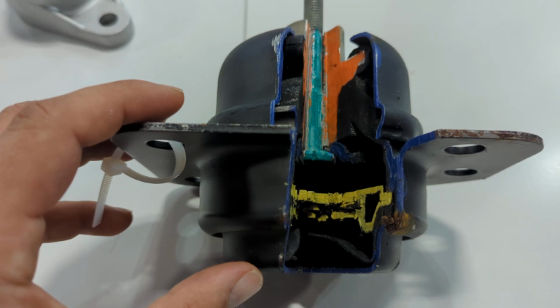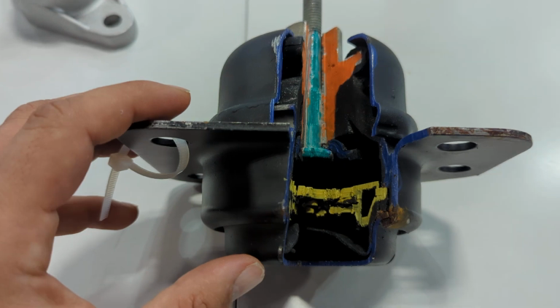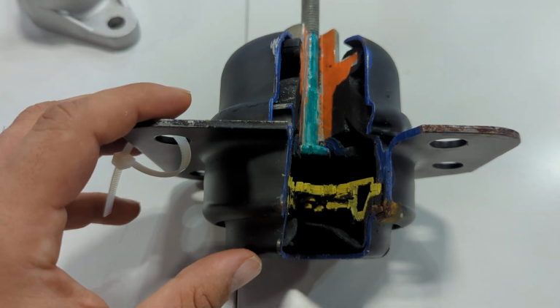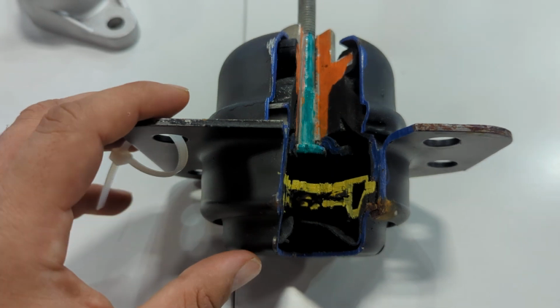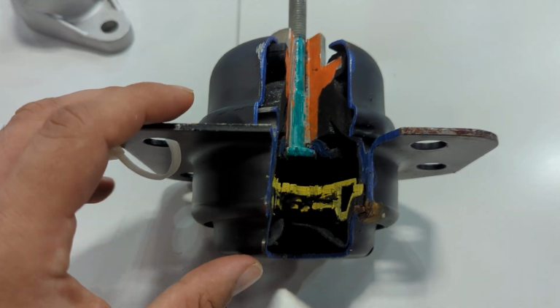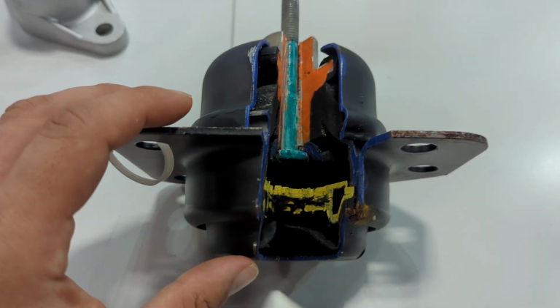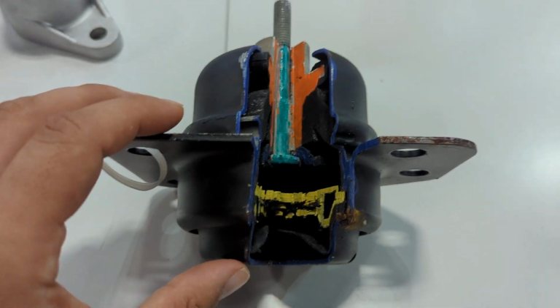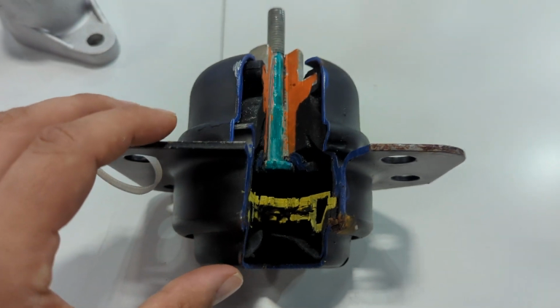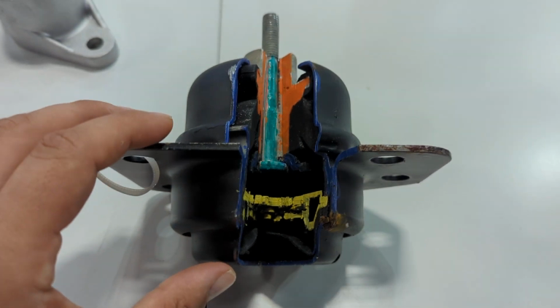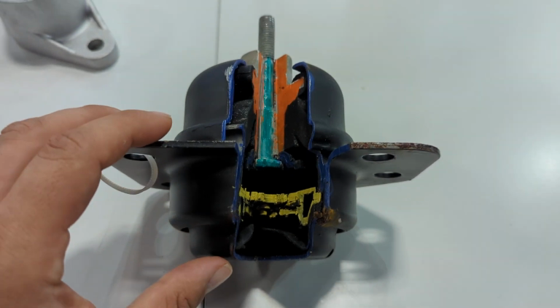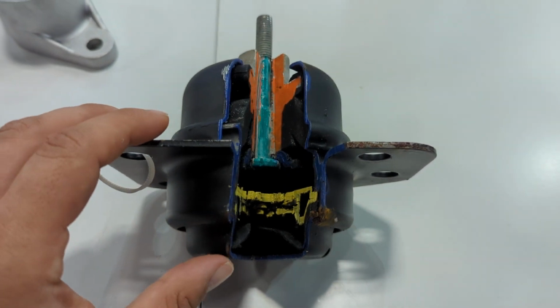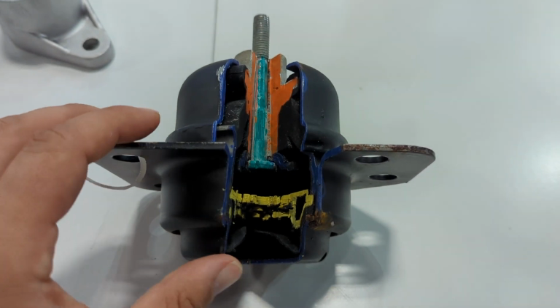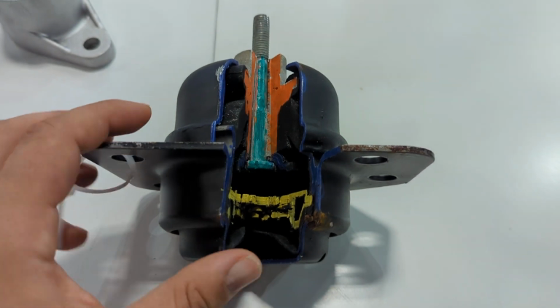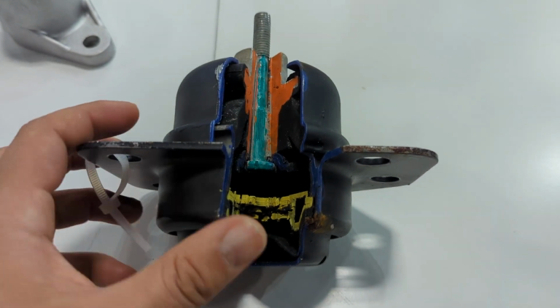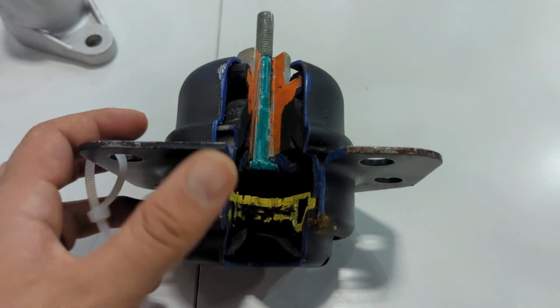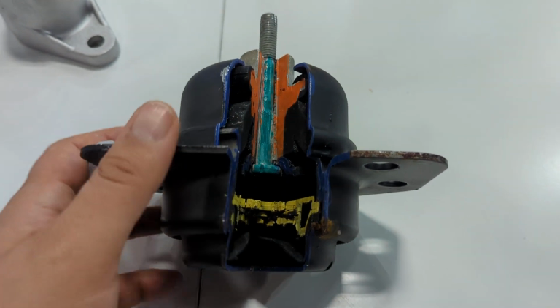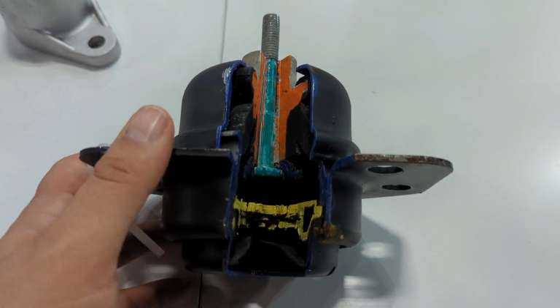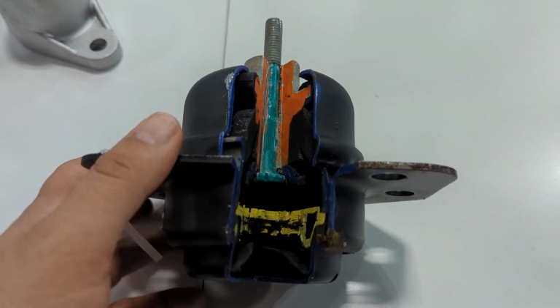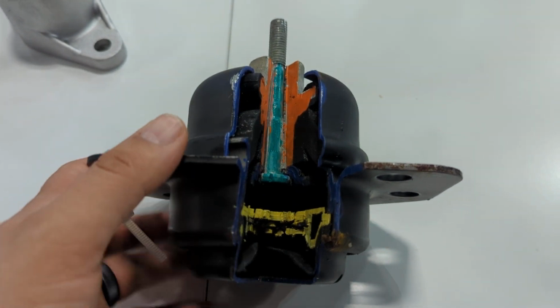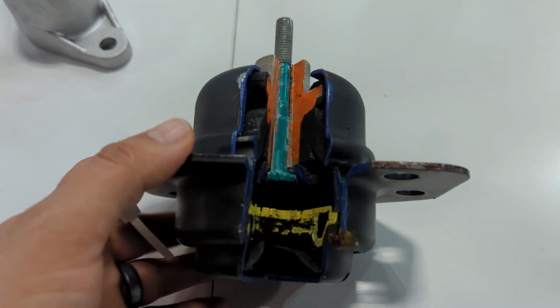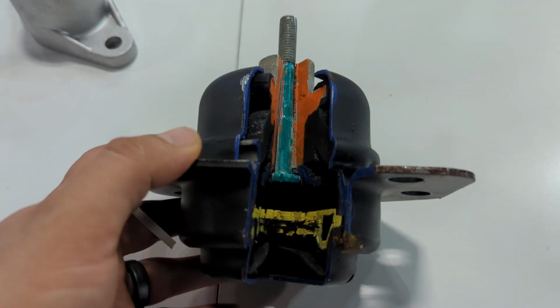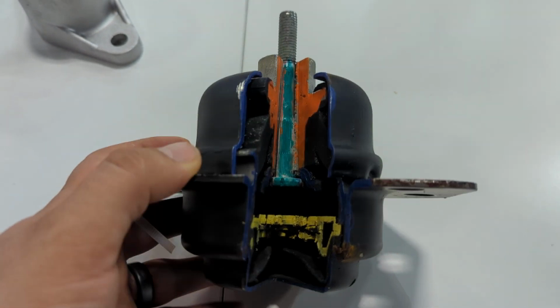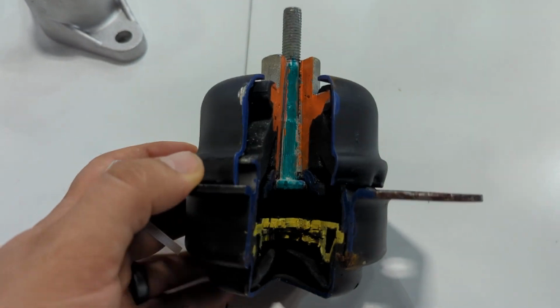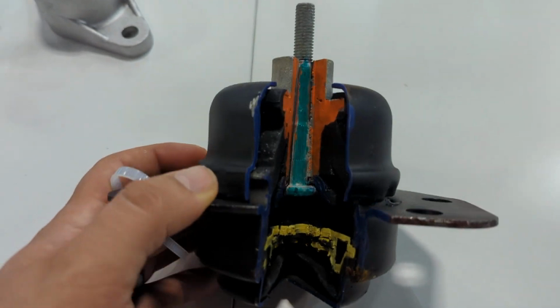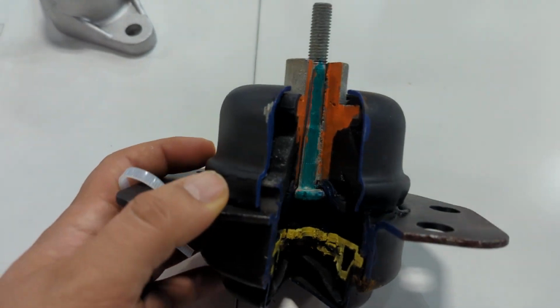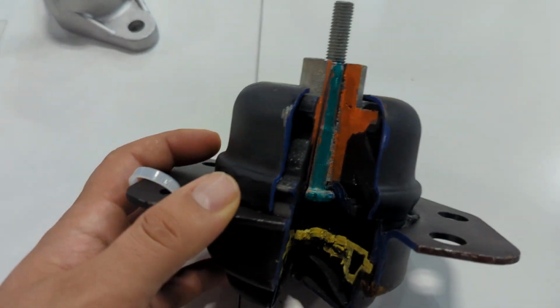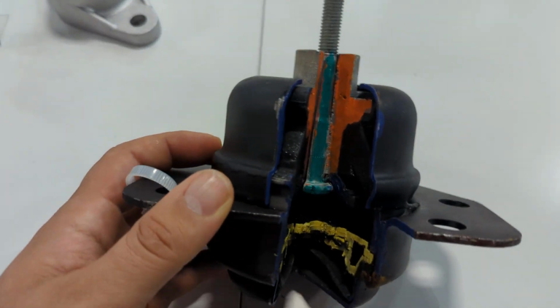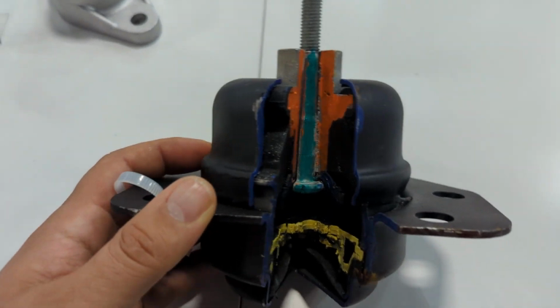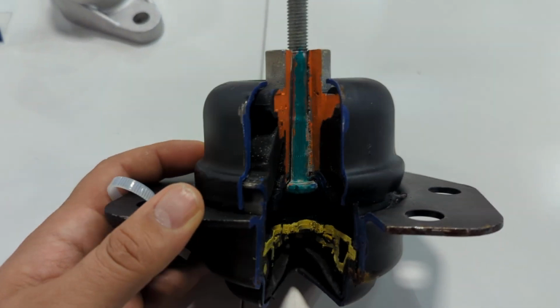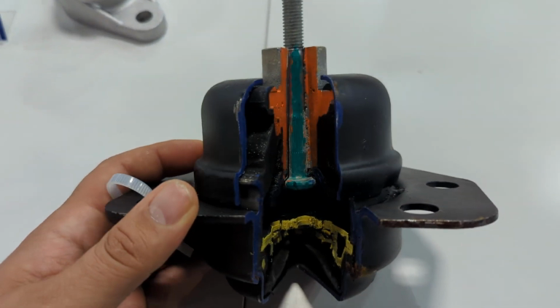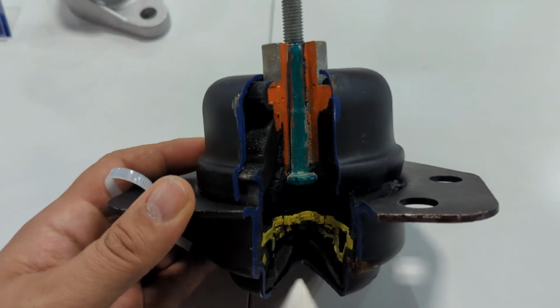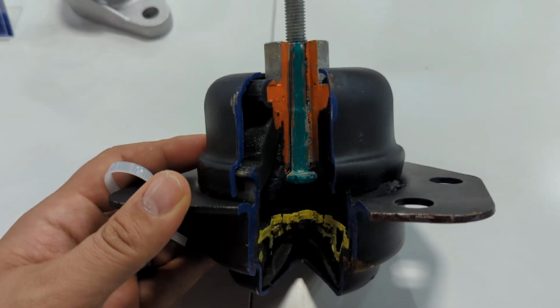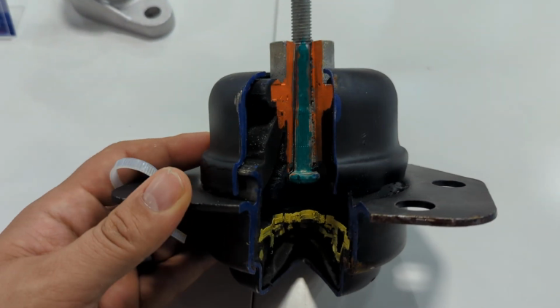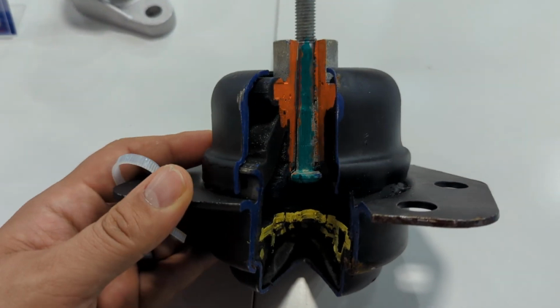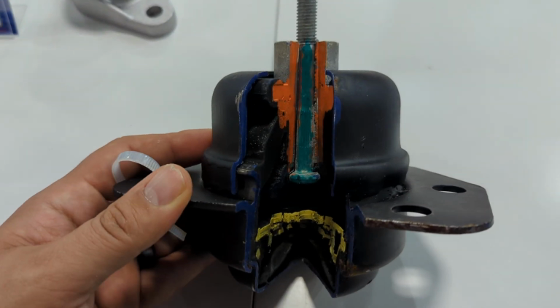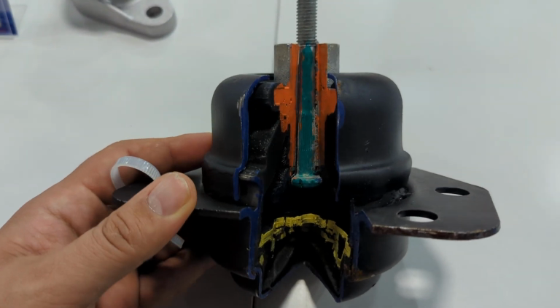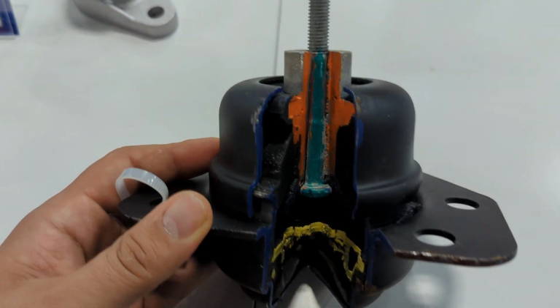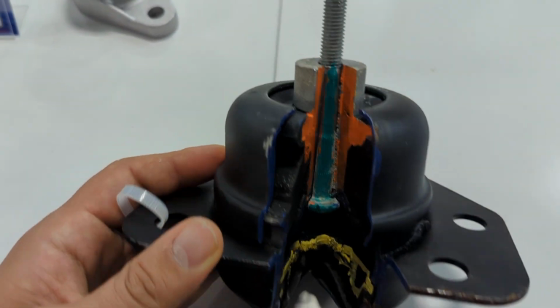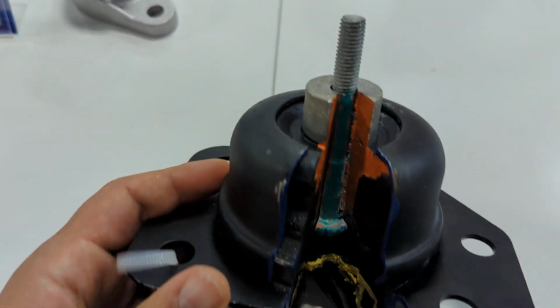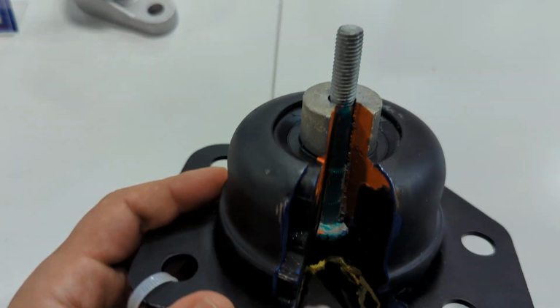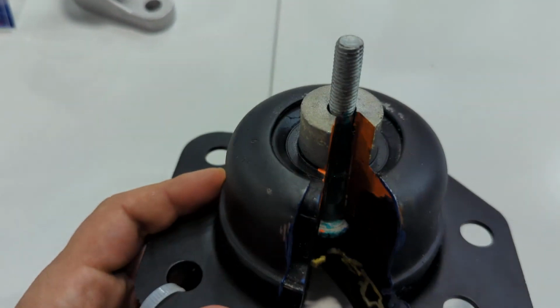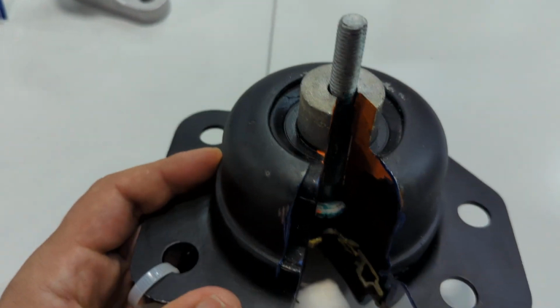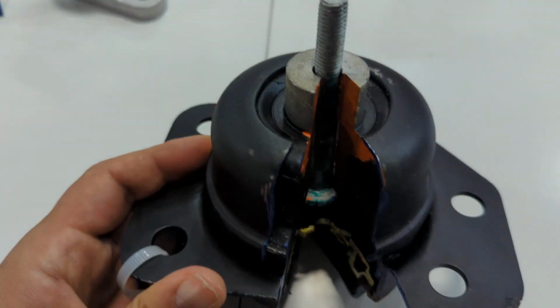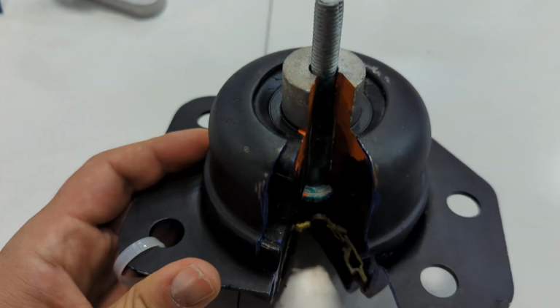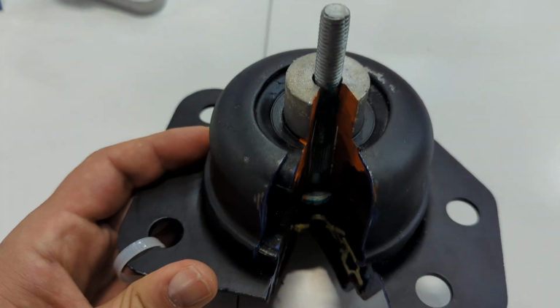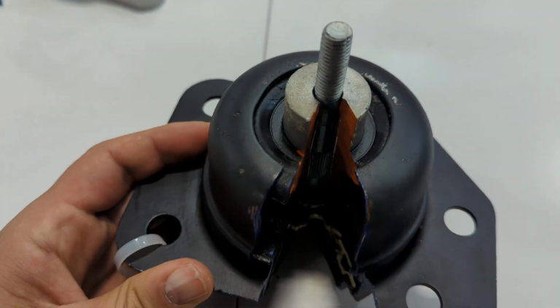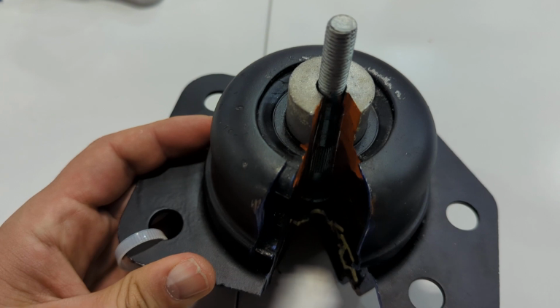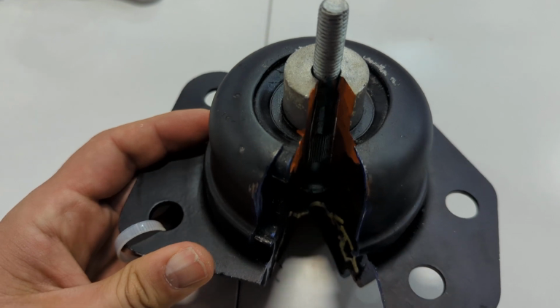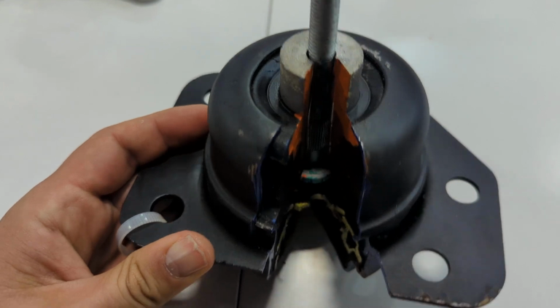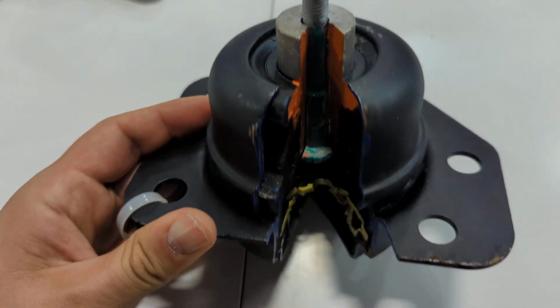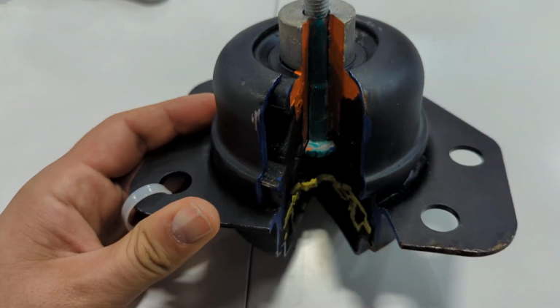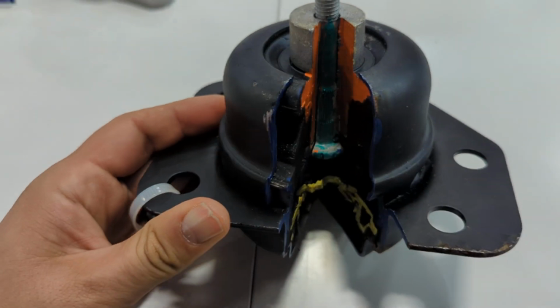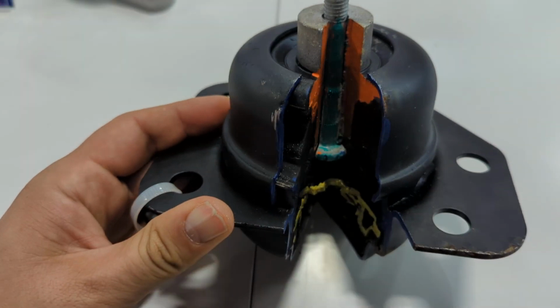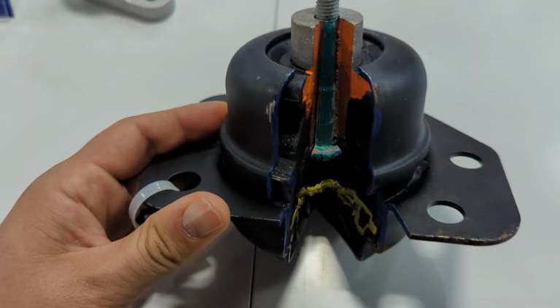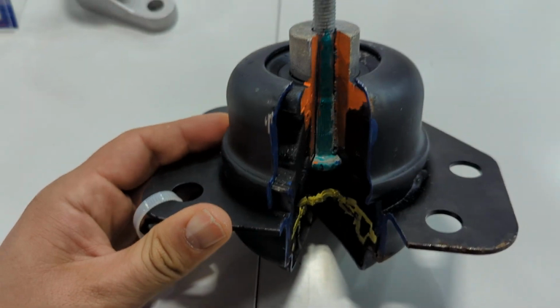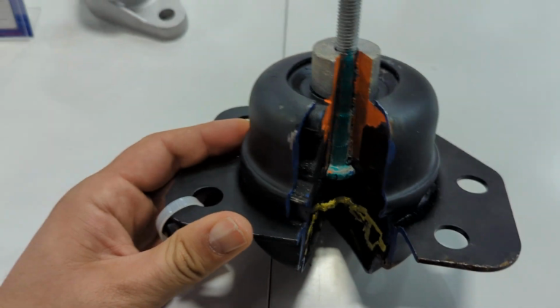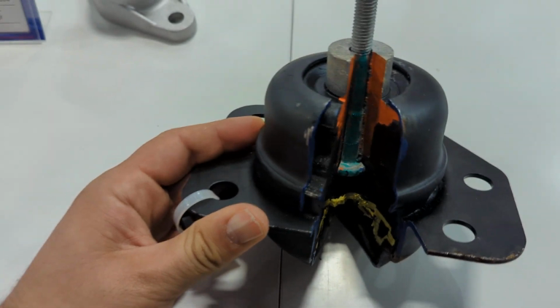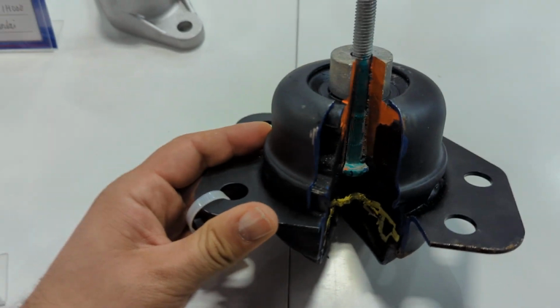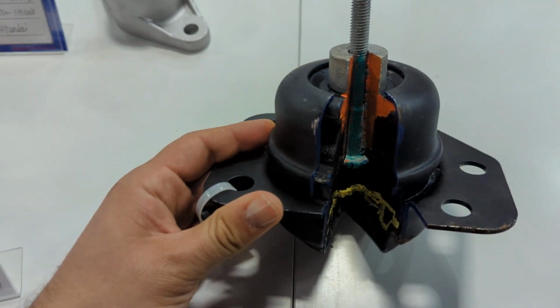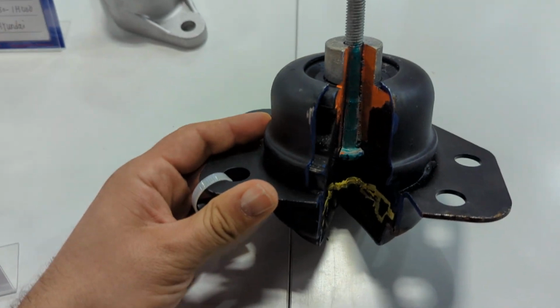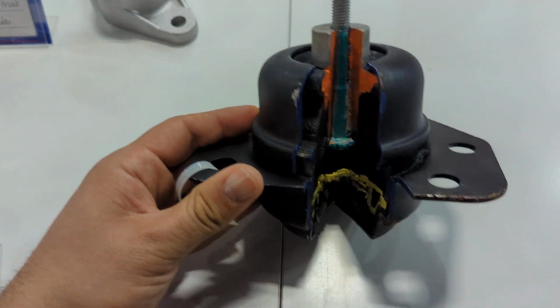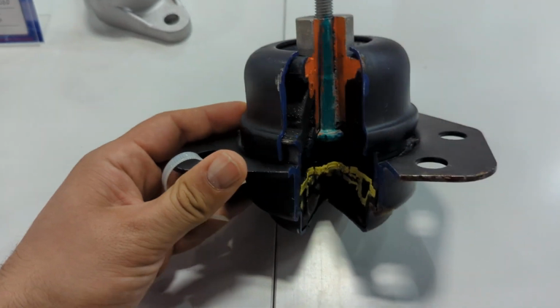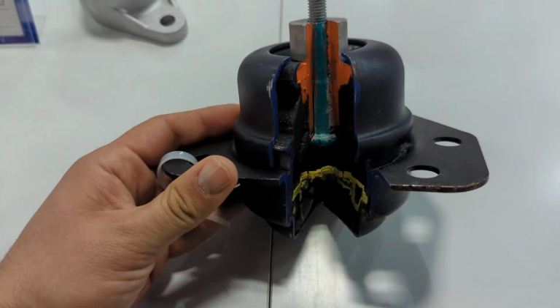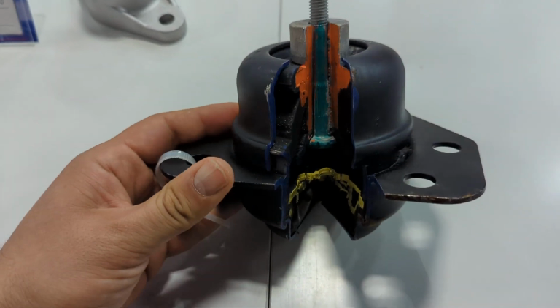Welcome to Eucanec. Today I'm going to show you how the hydraulic engine mounts work and why they fail a lot.